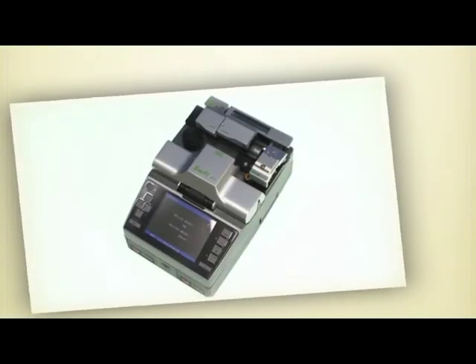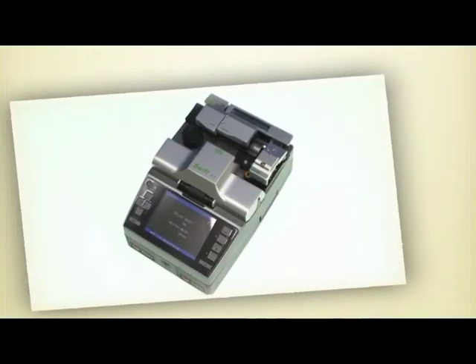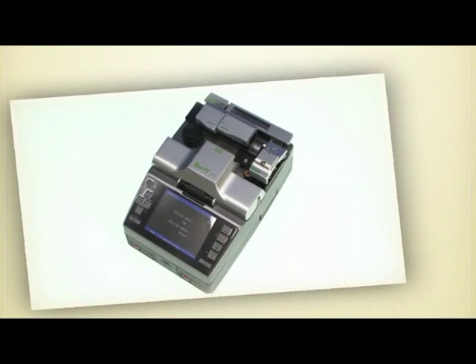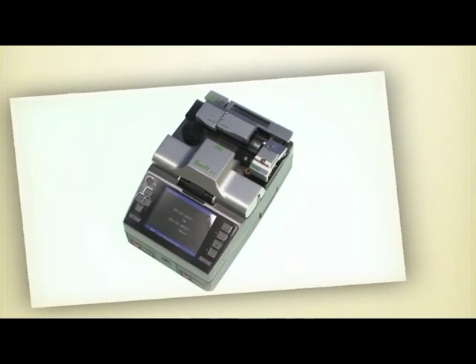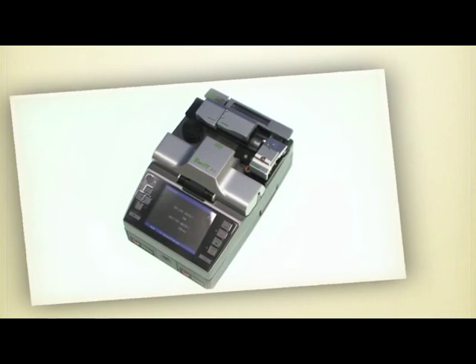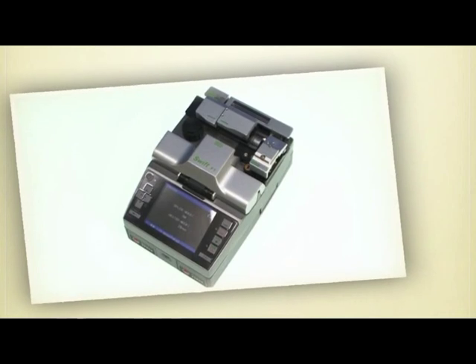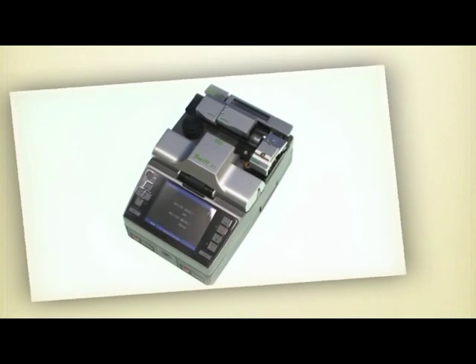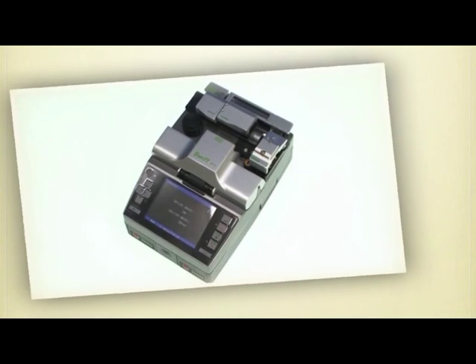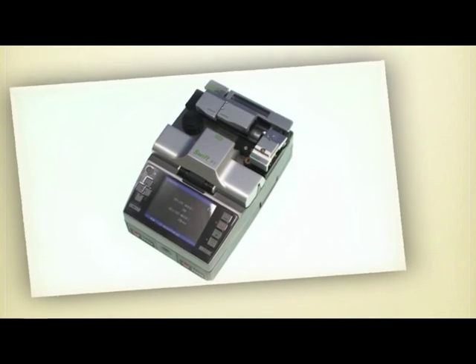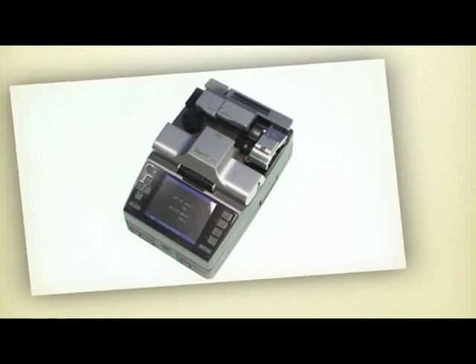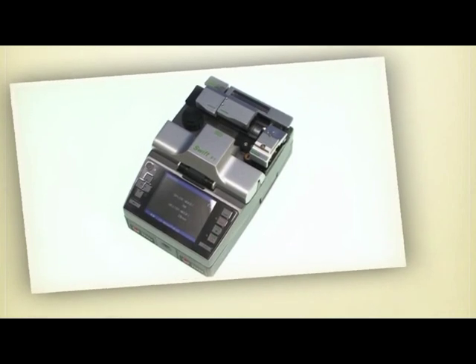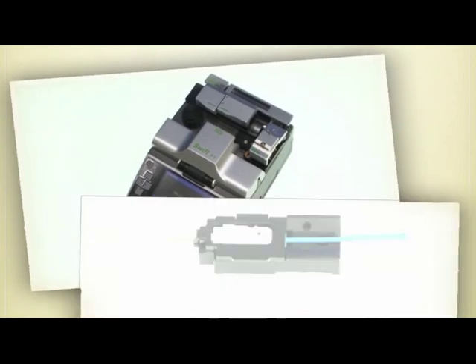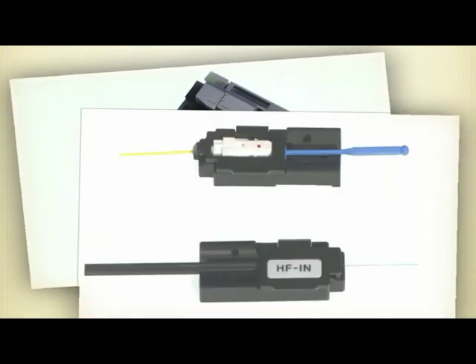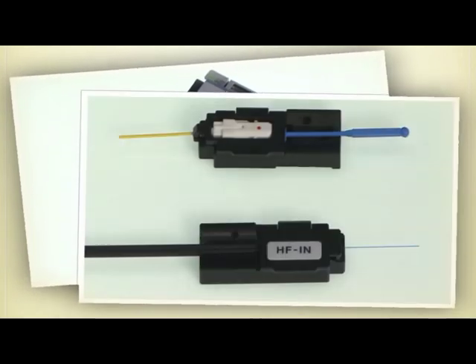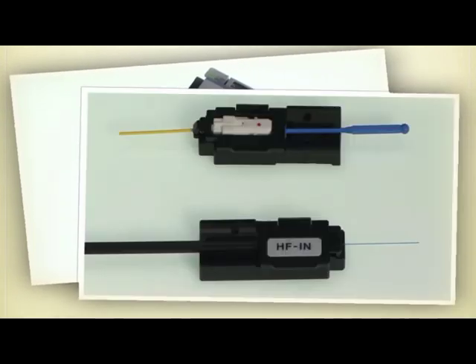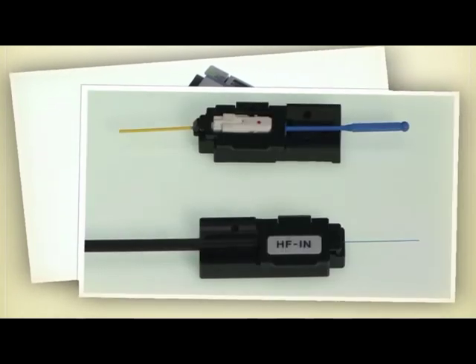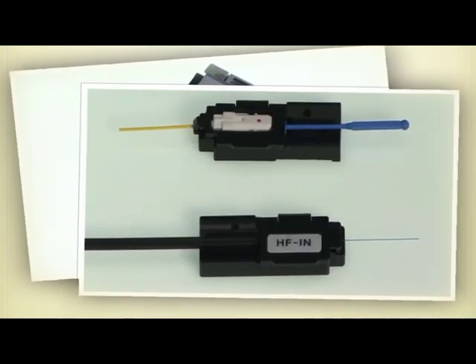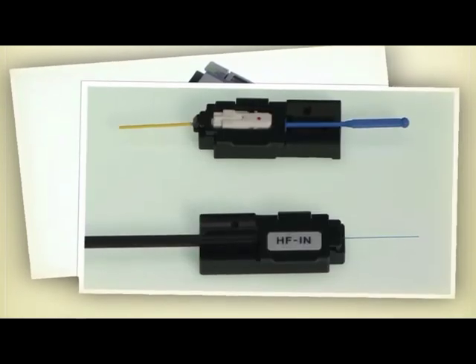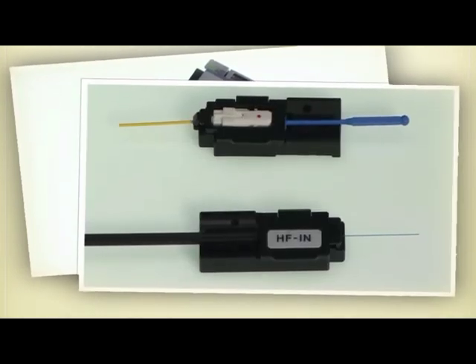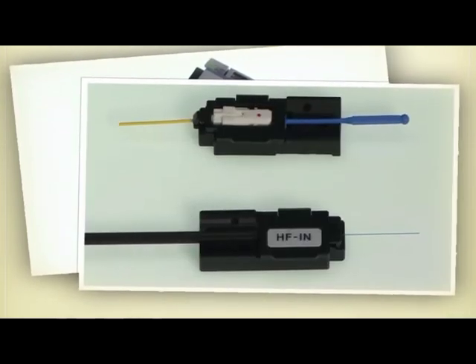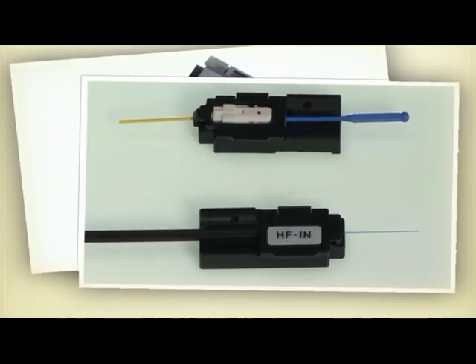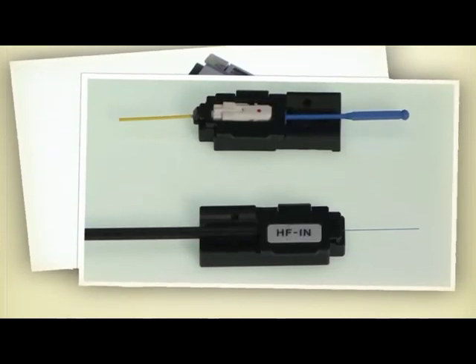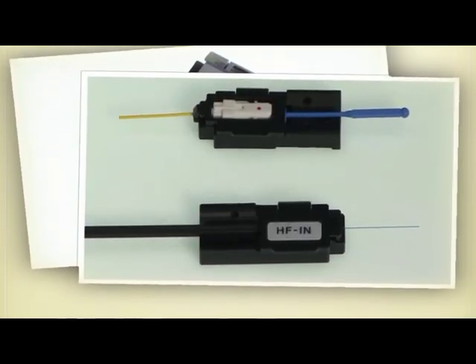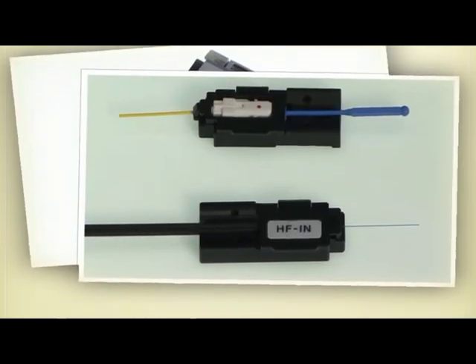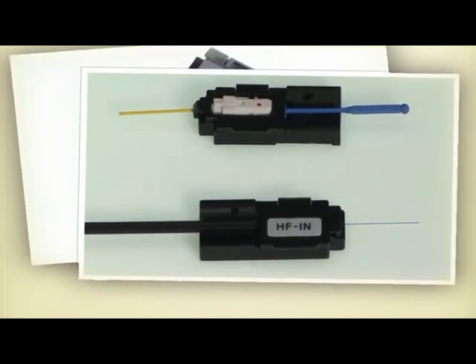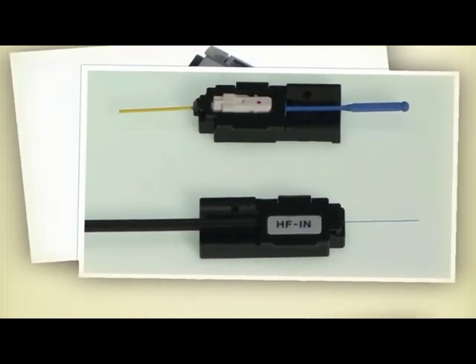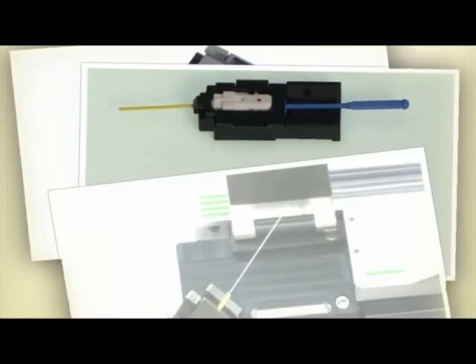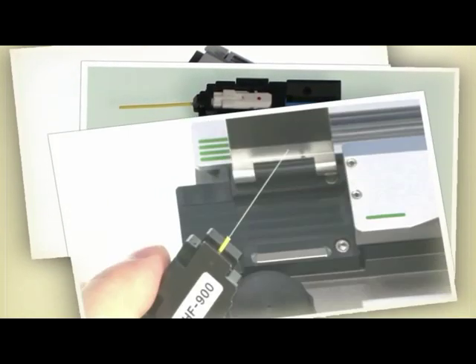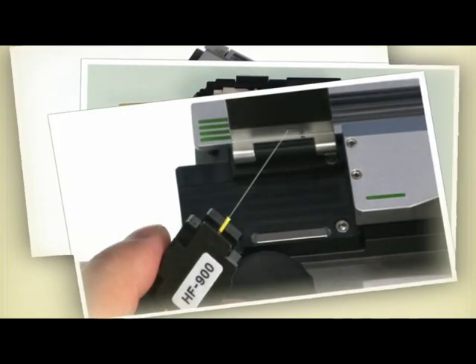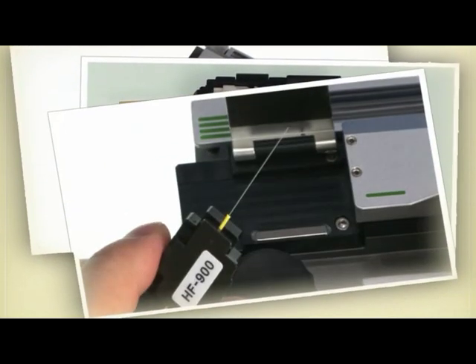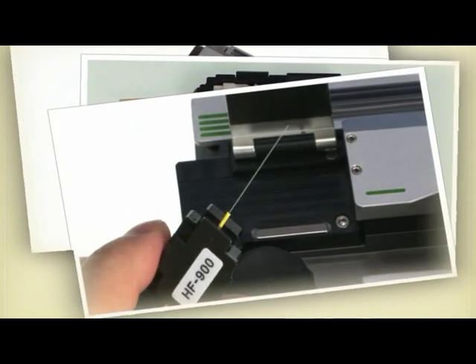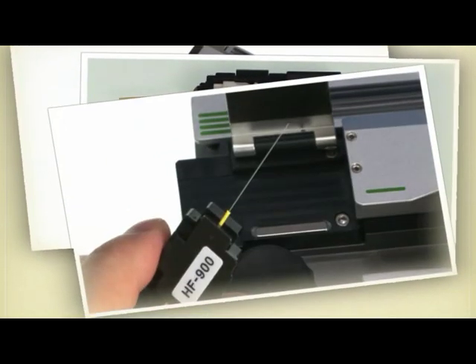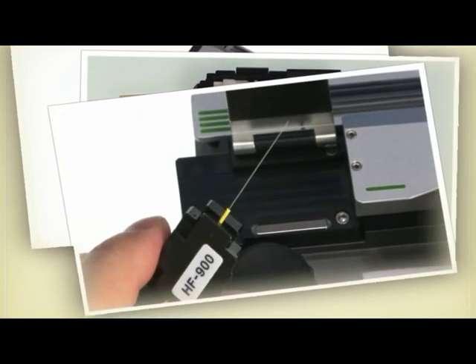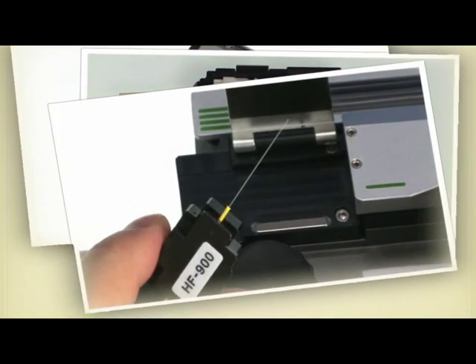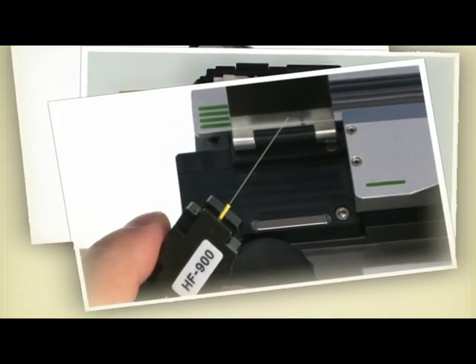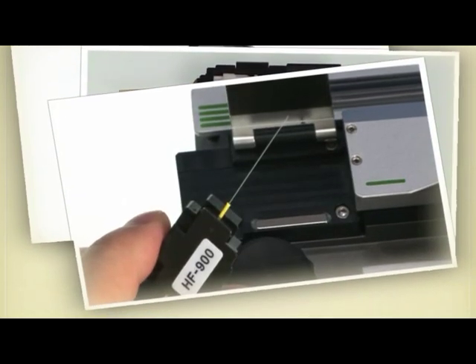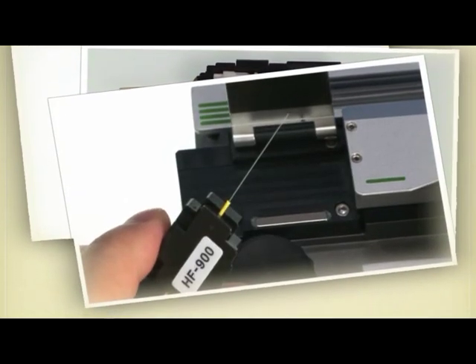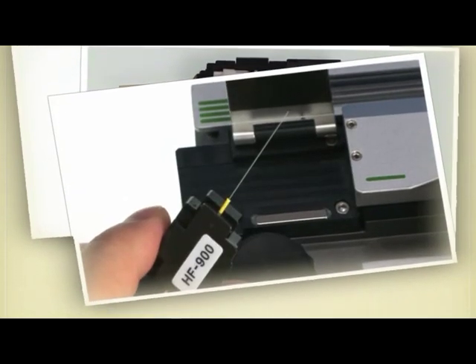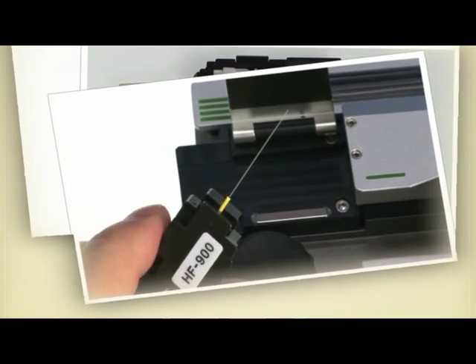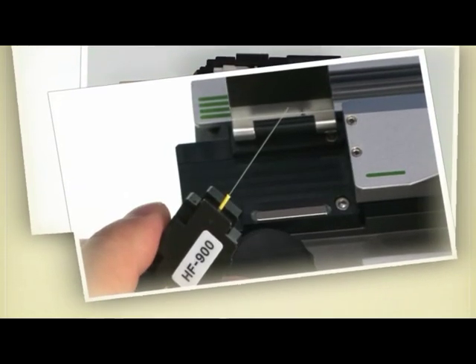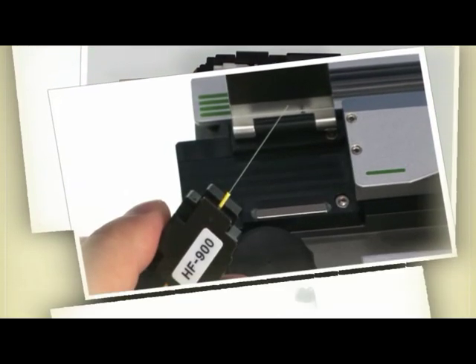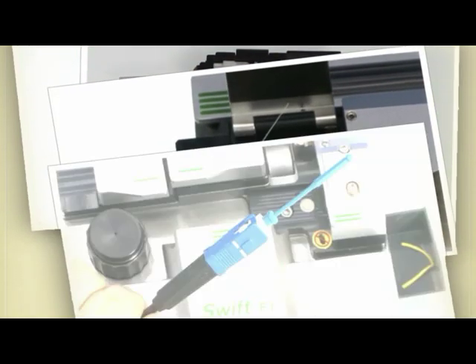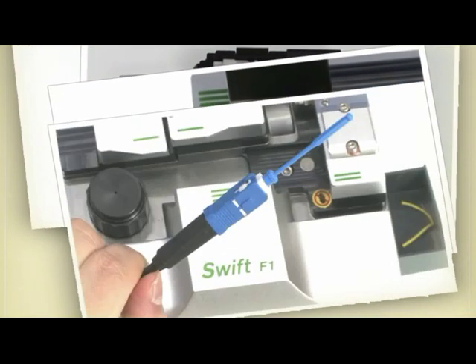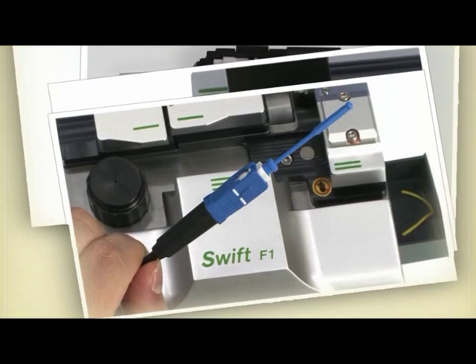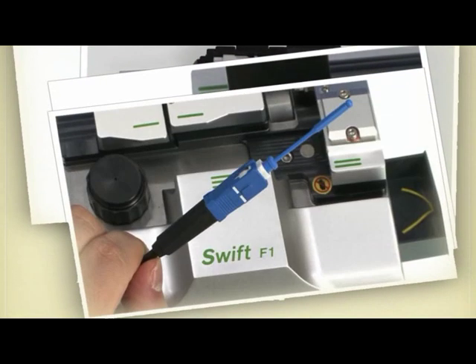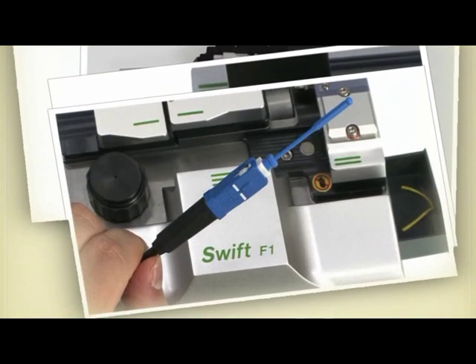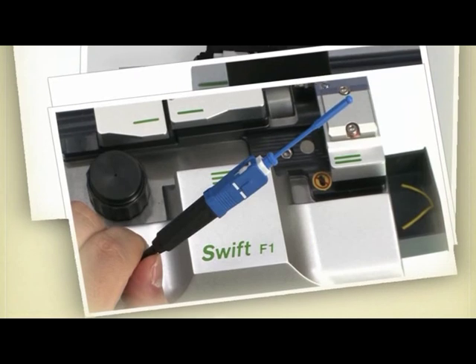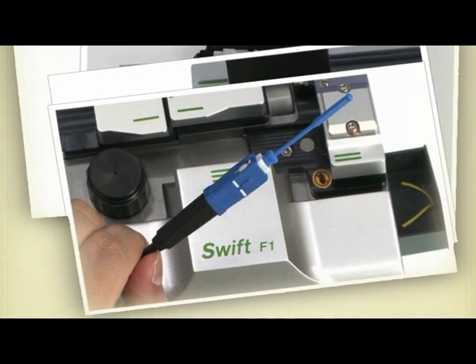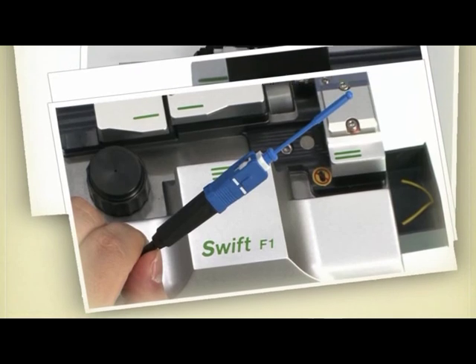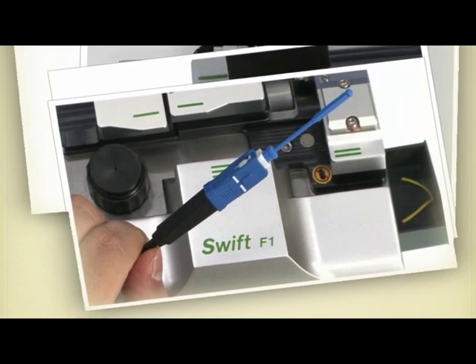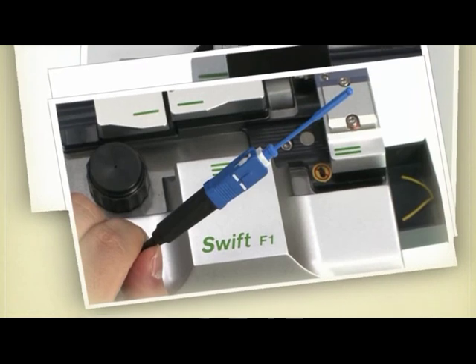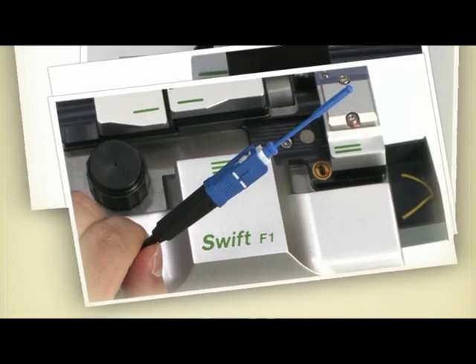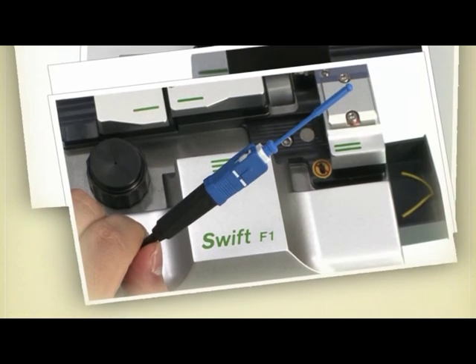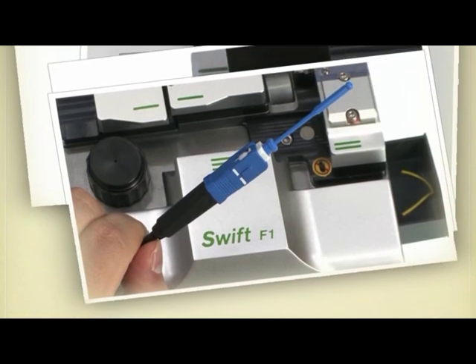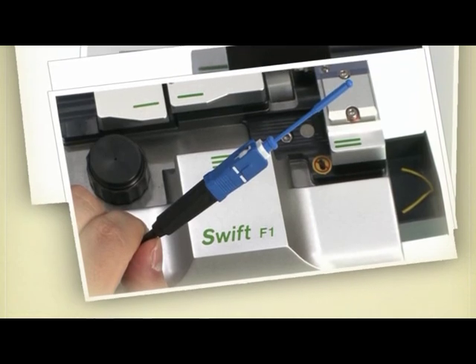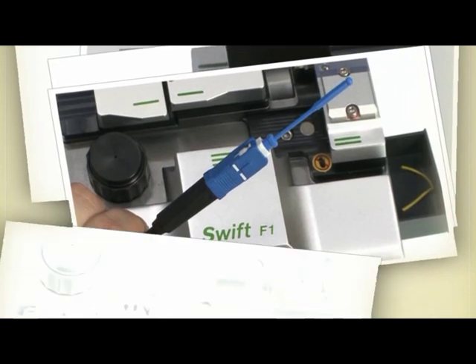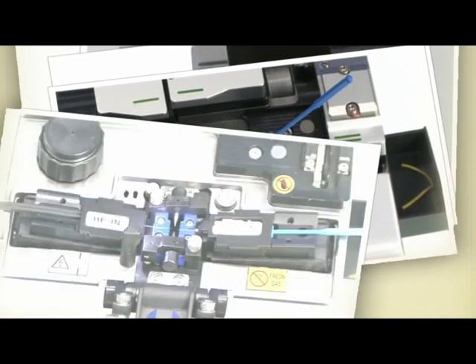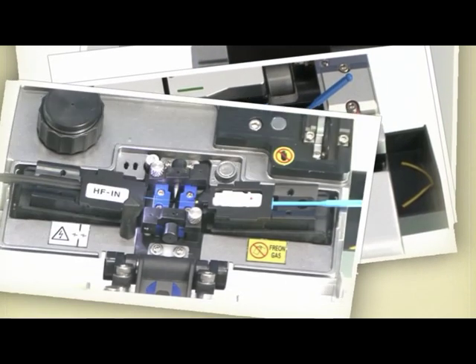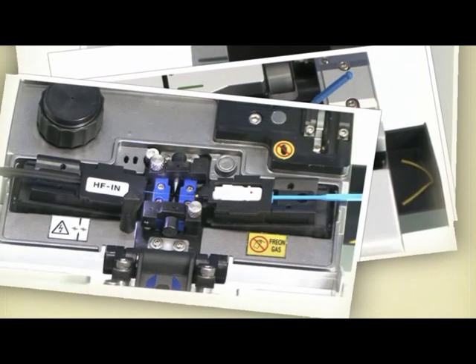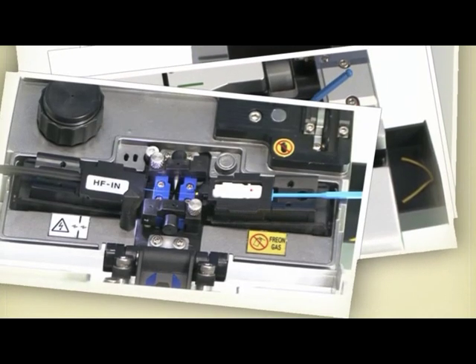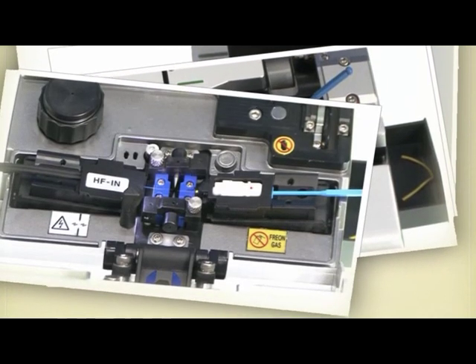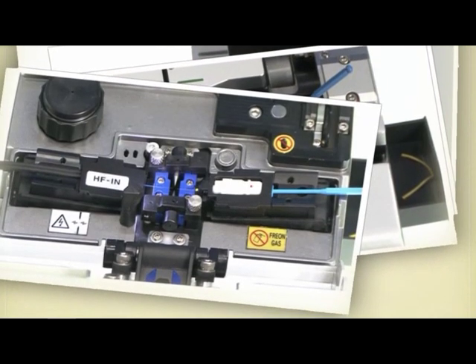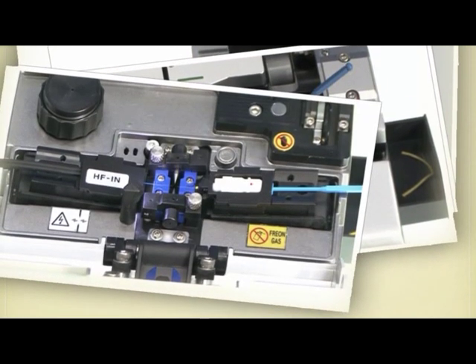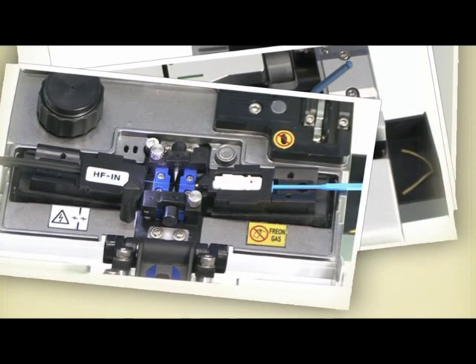Thank you for watching this video introducing the most economic, high quality, and durable FTTH solution from IlsenTech.